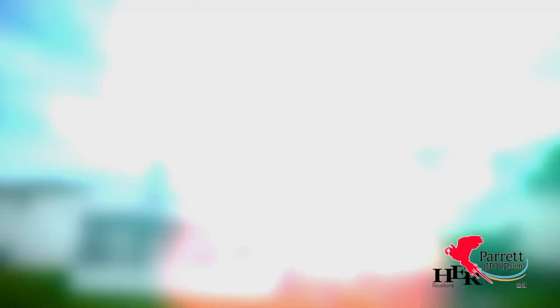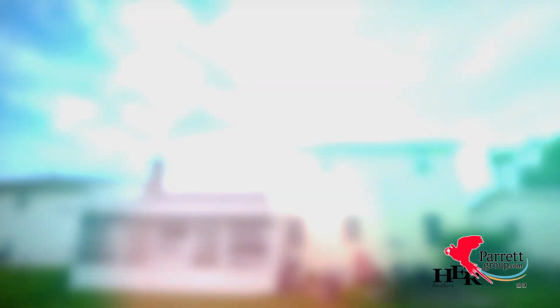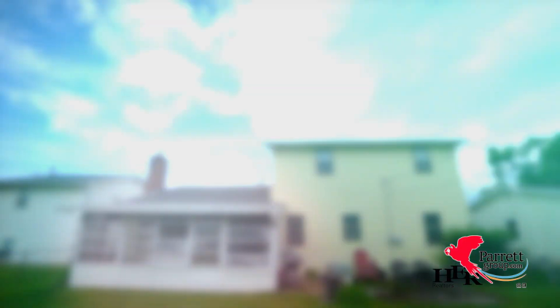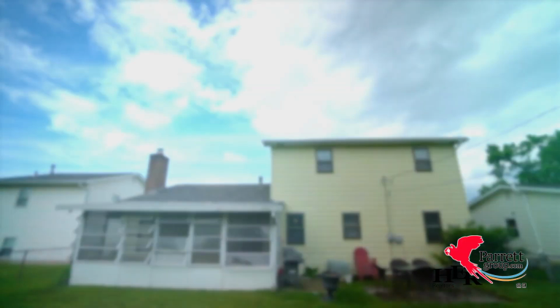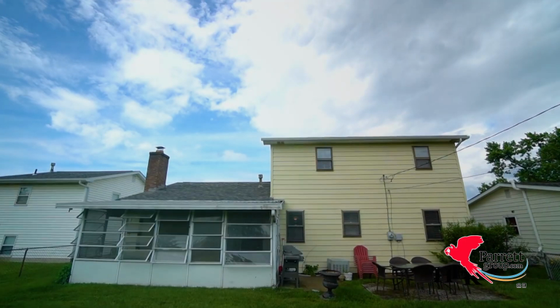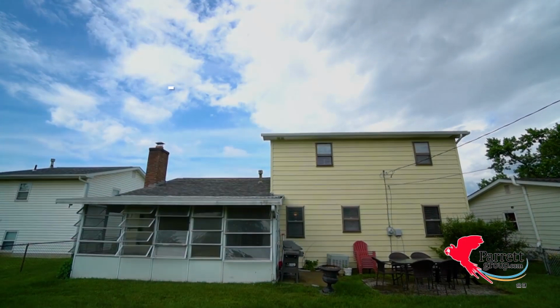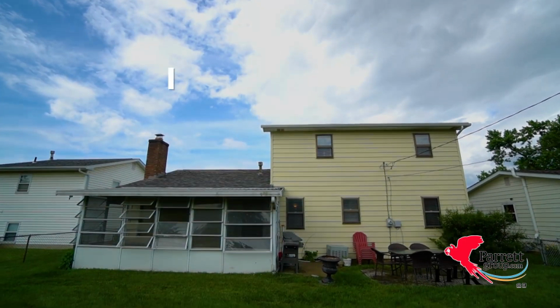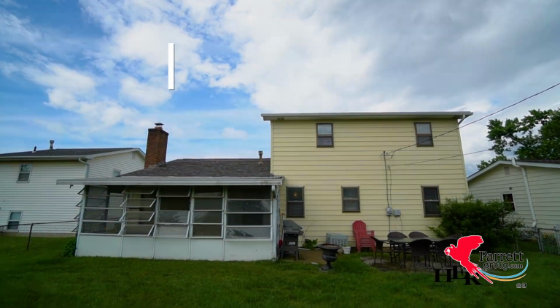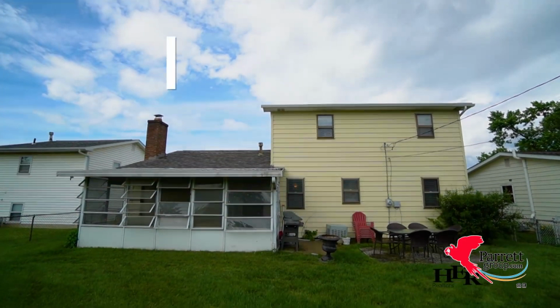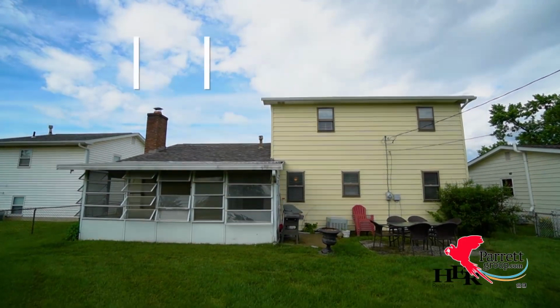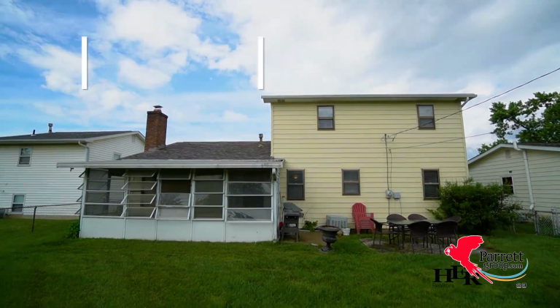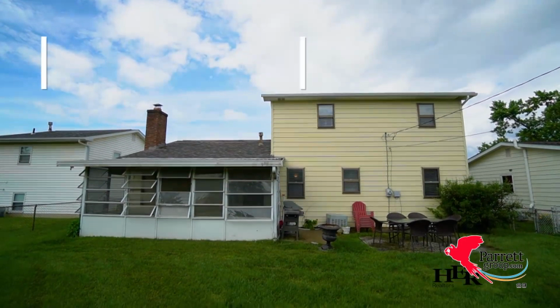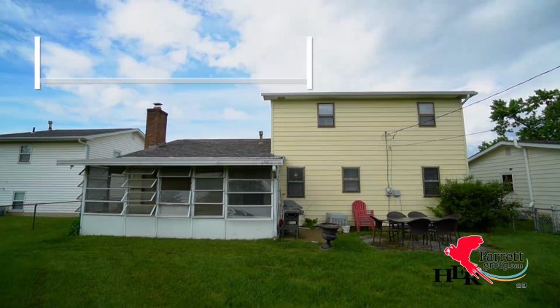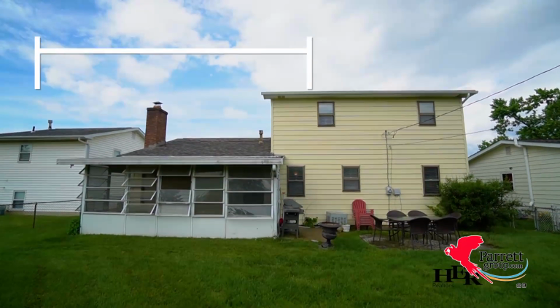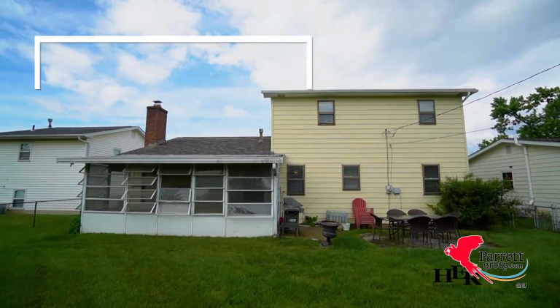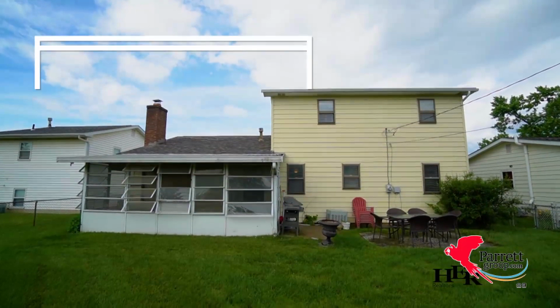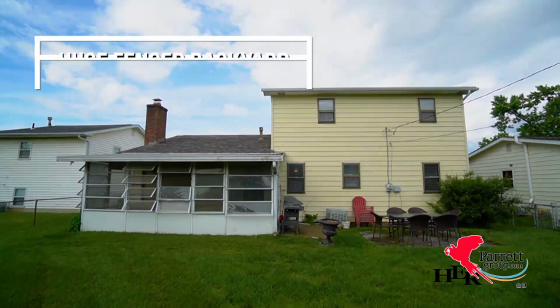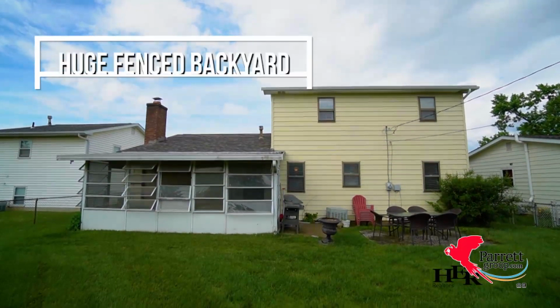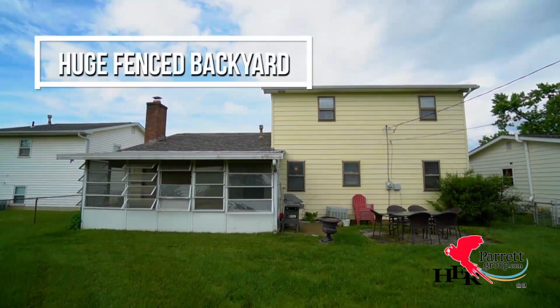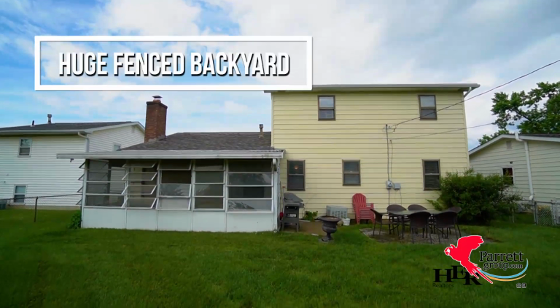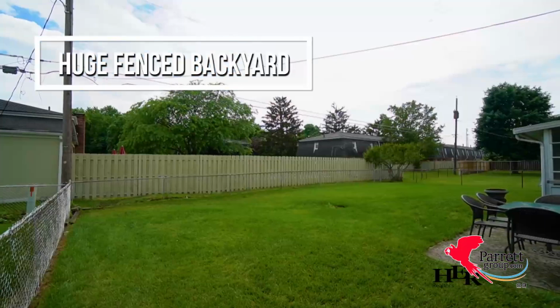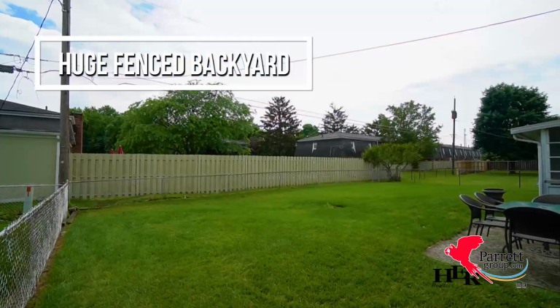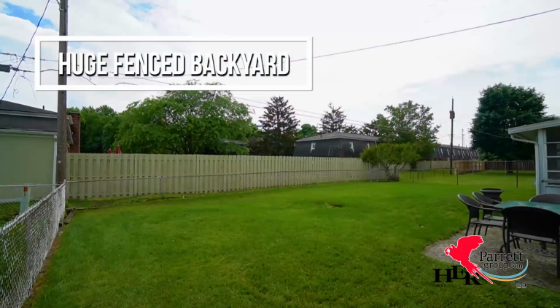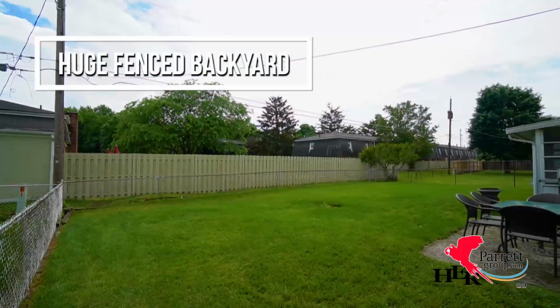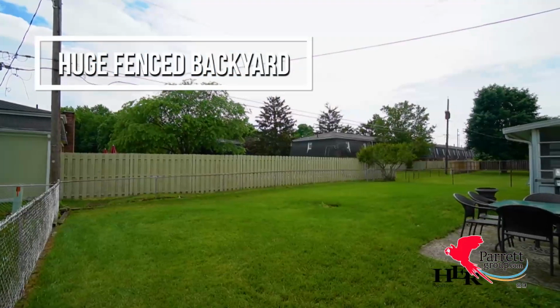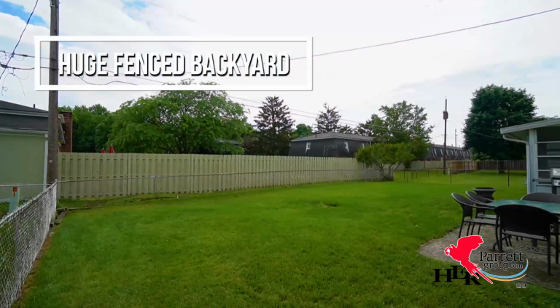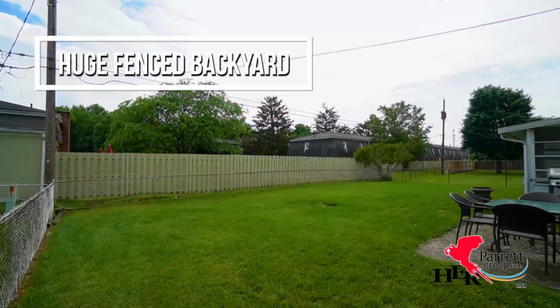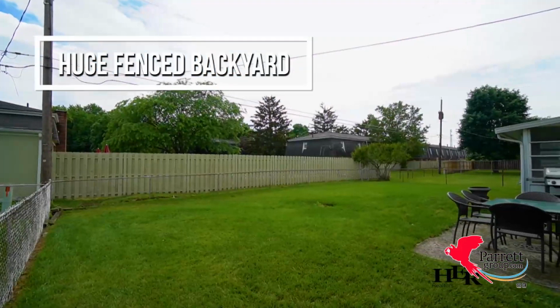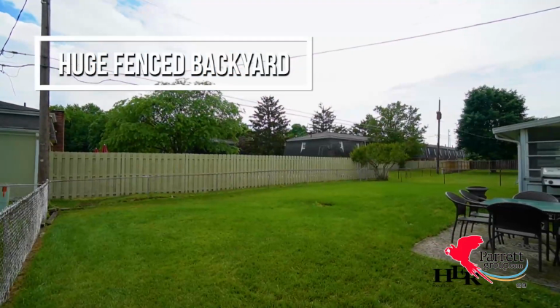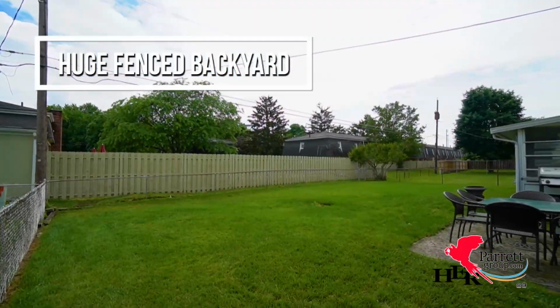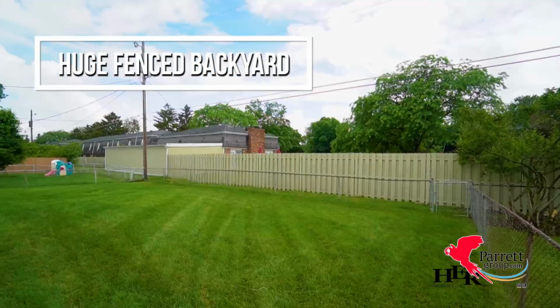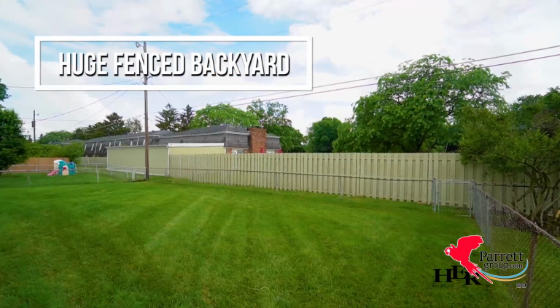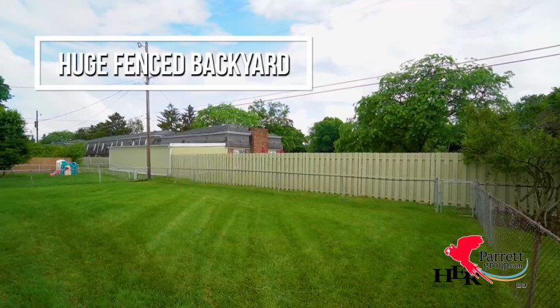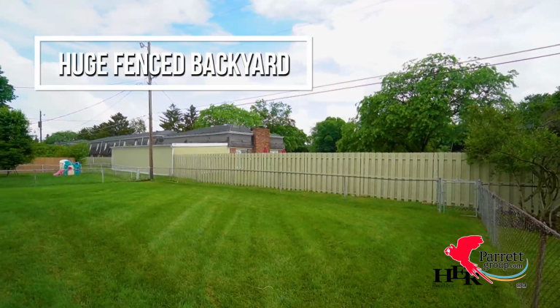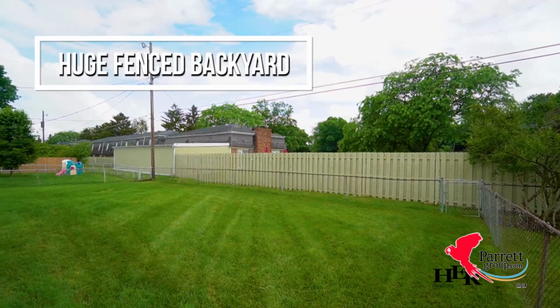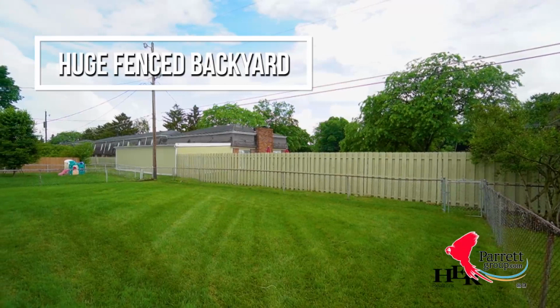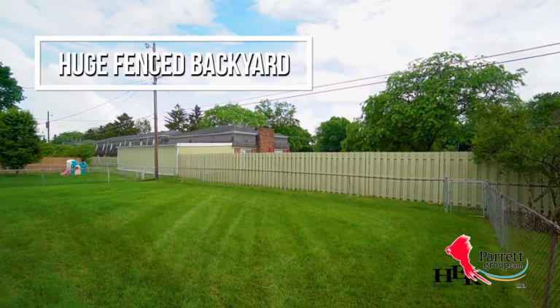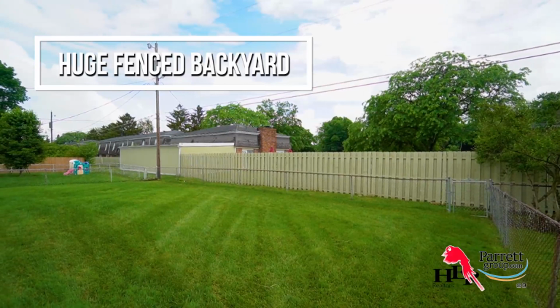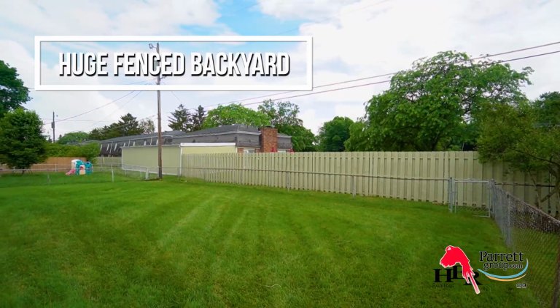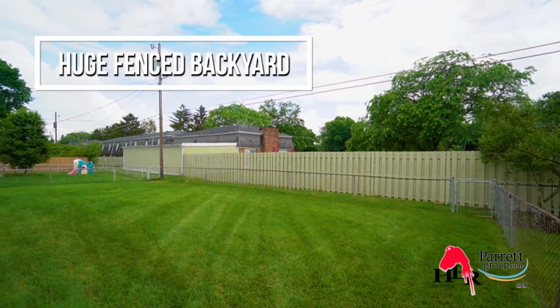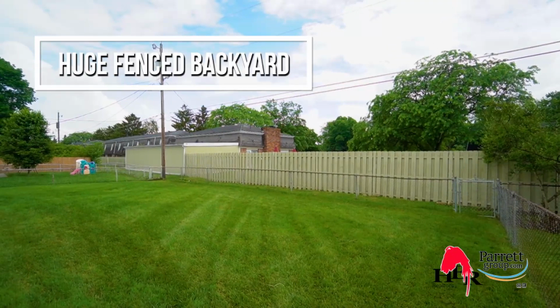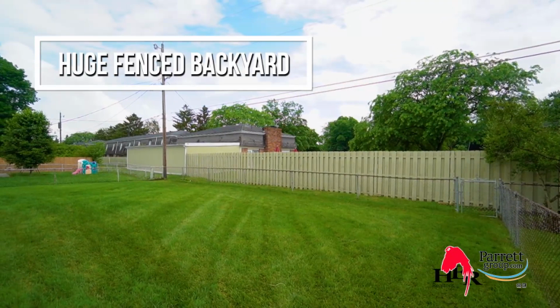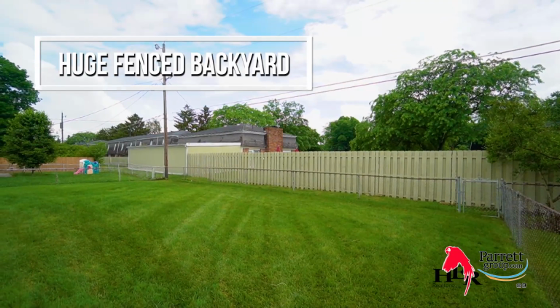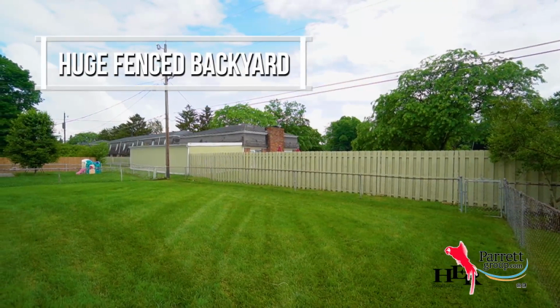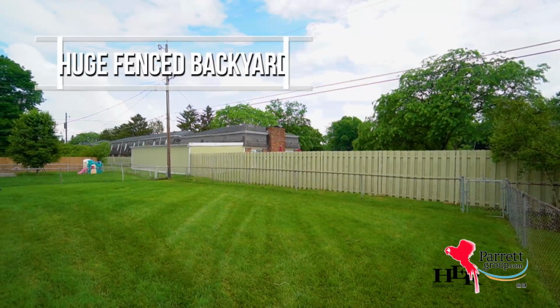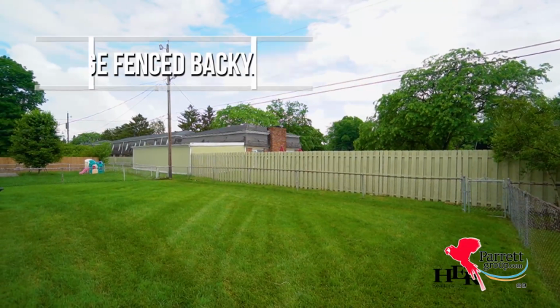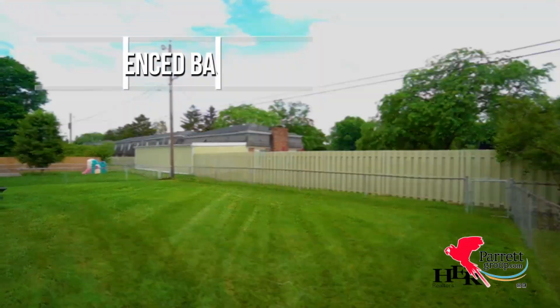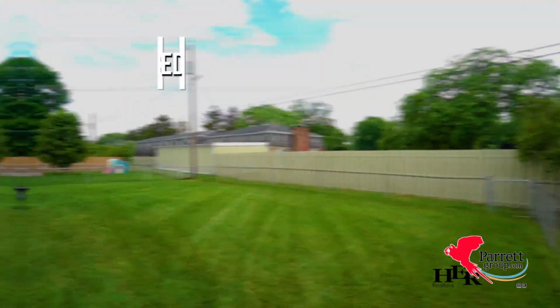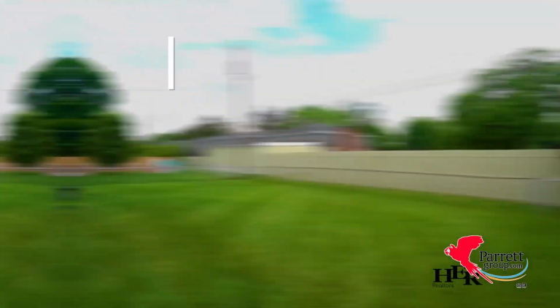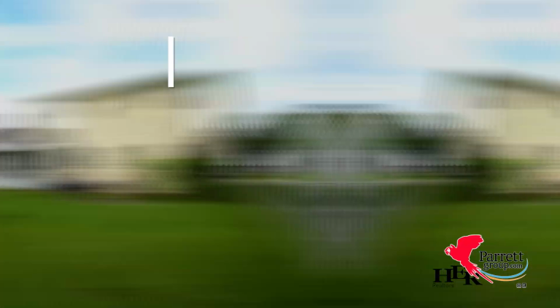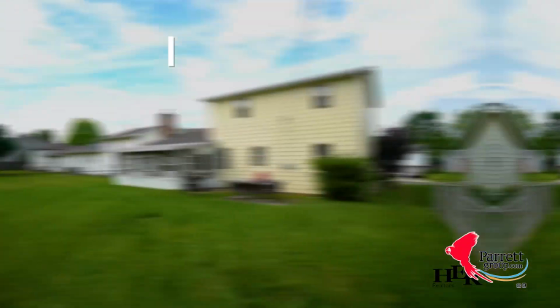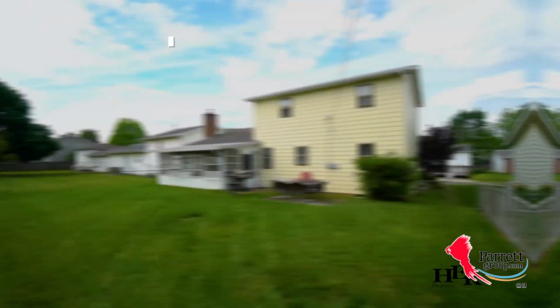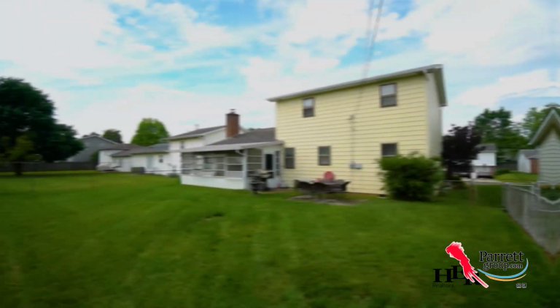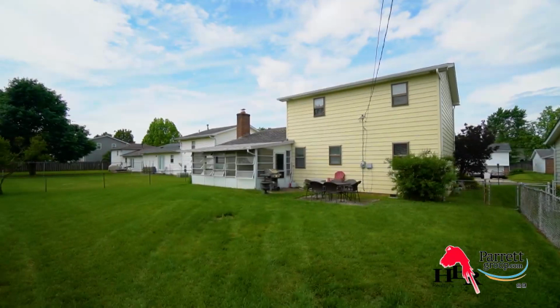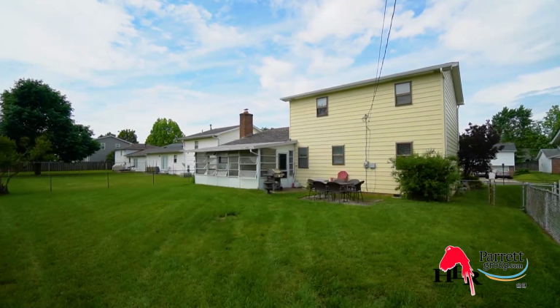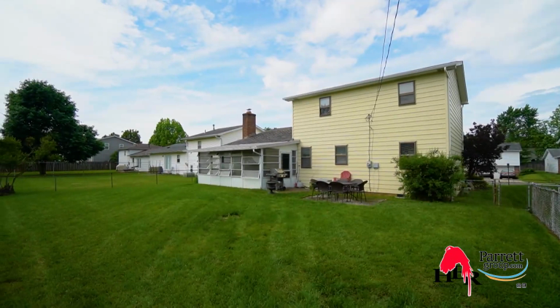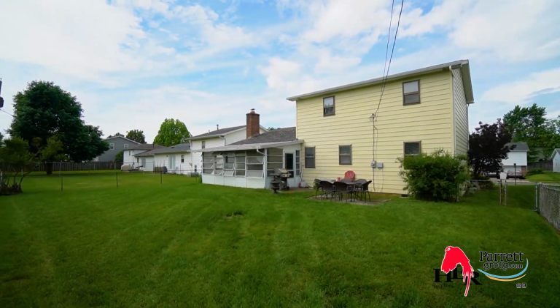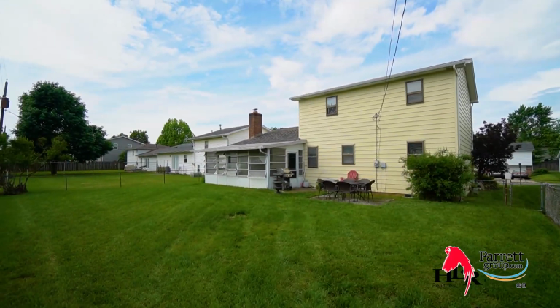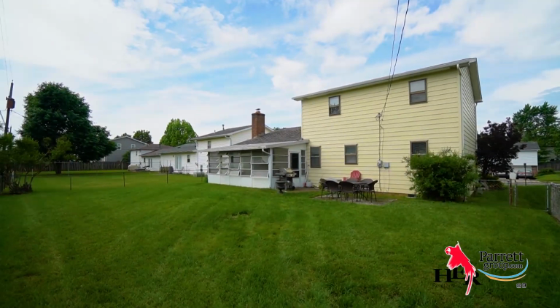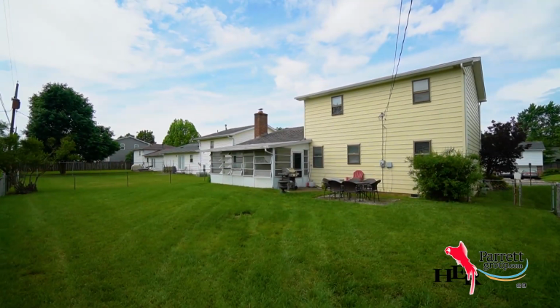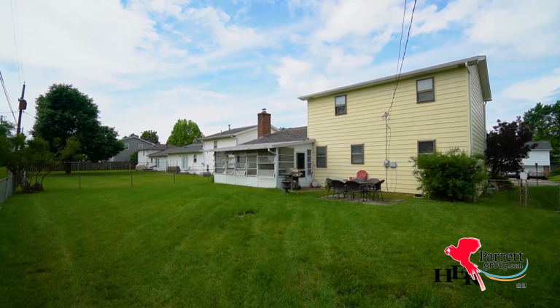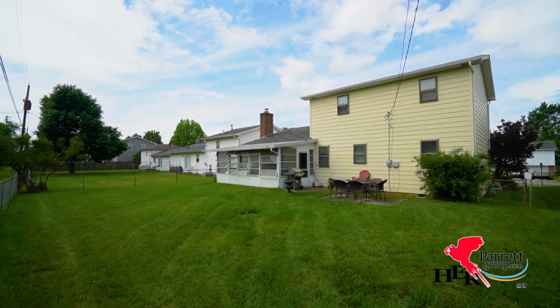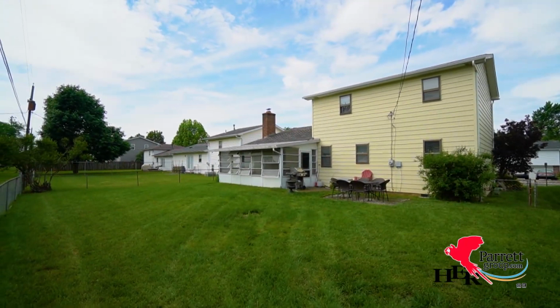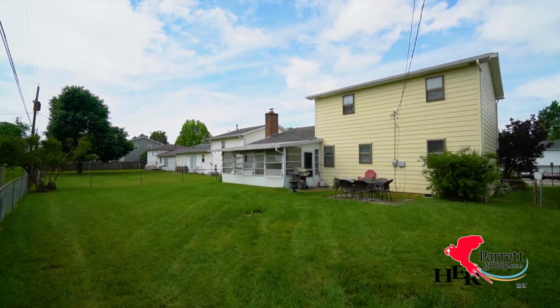Grill out on the back patio and let the dogs run around the fenced backyard. Maybe even hear the crack of the bat from Windsor Park that's just steps away.